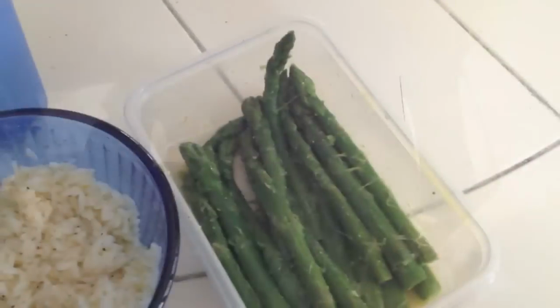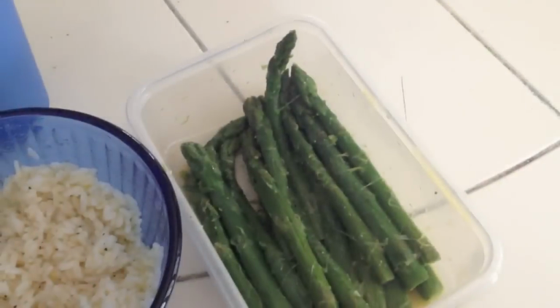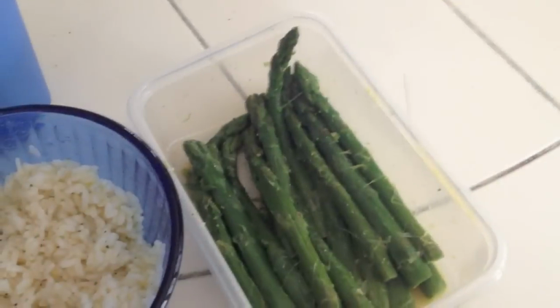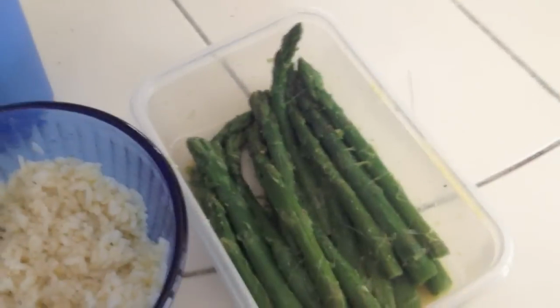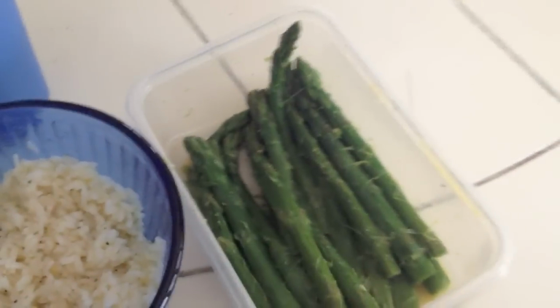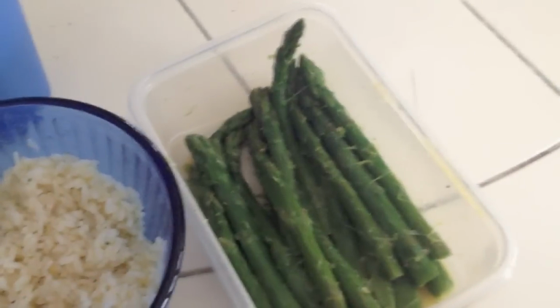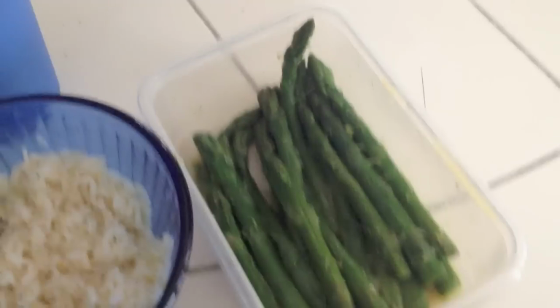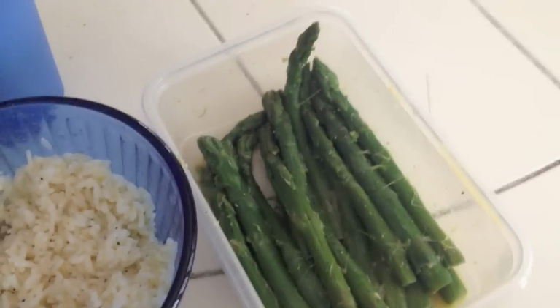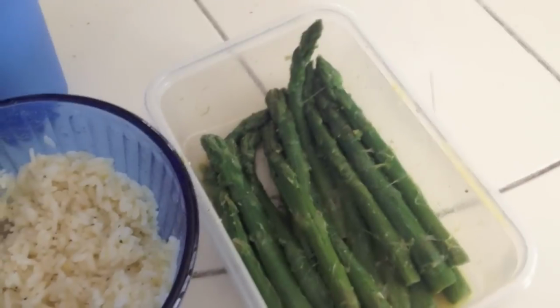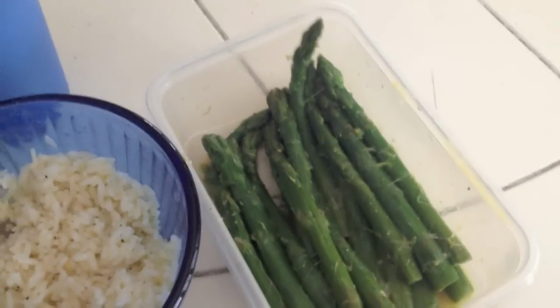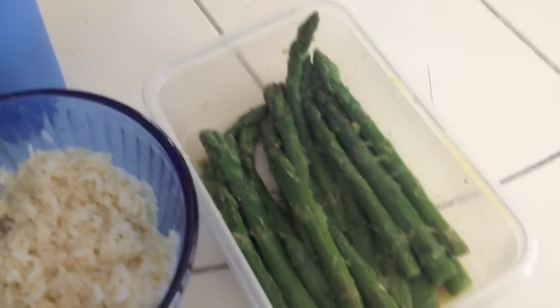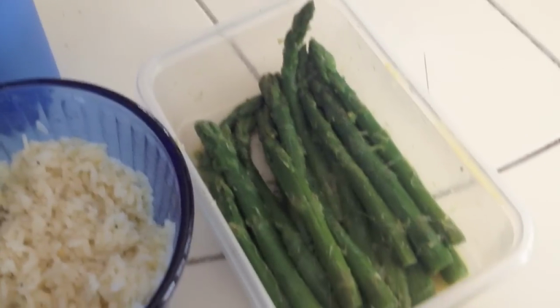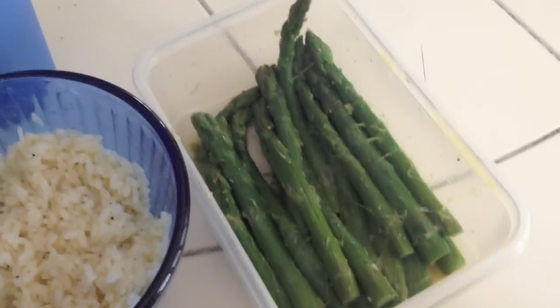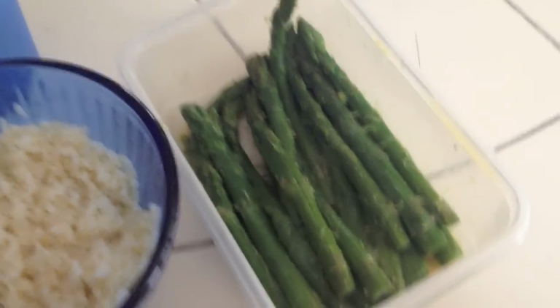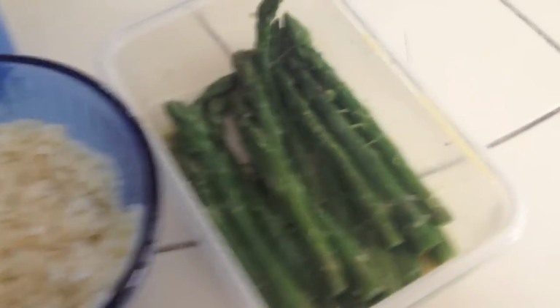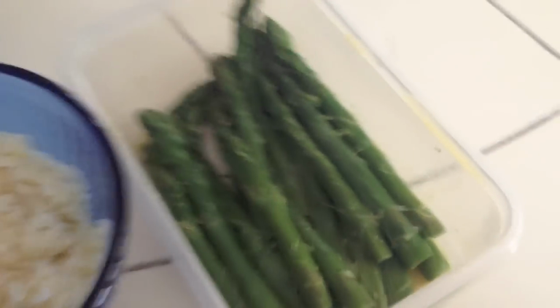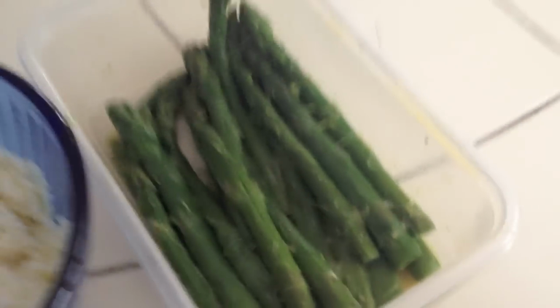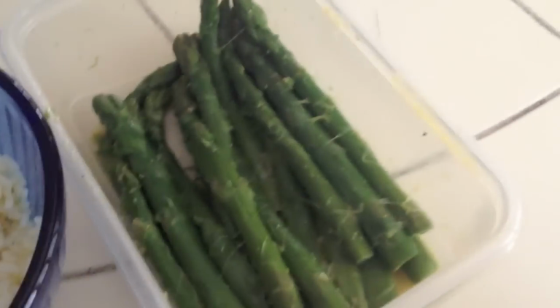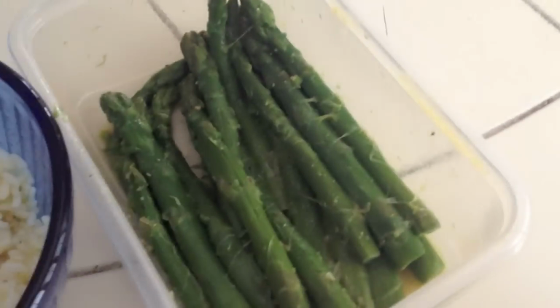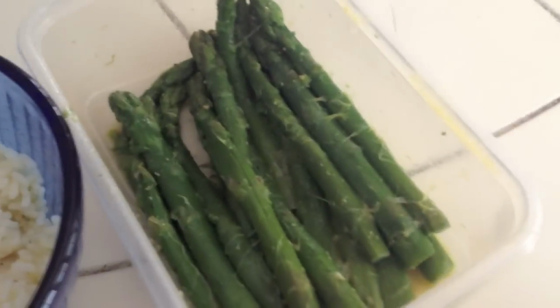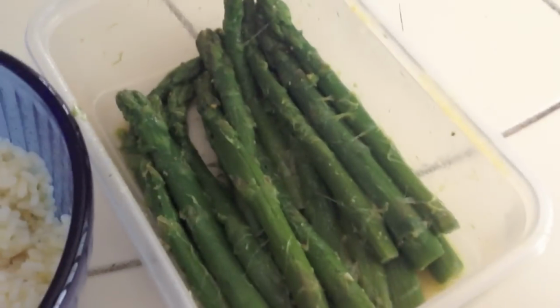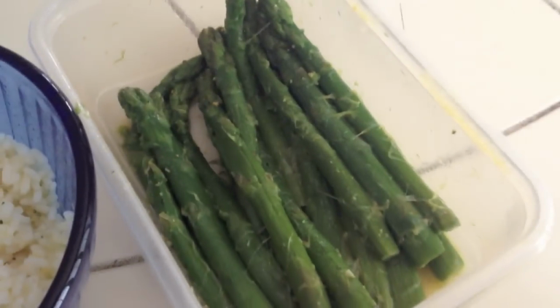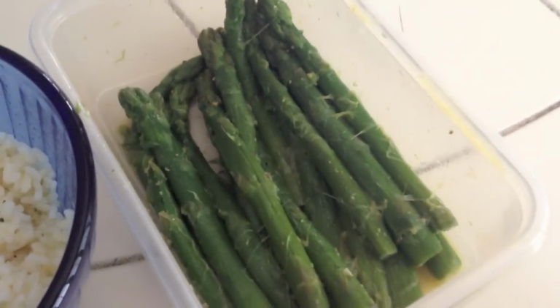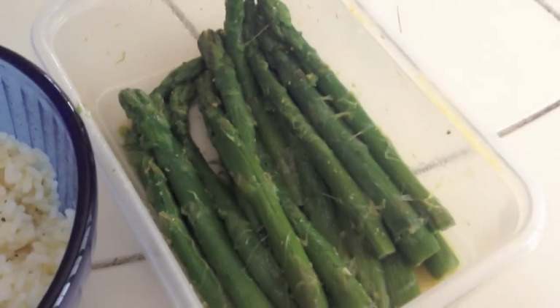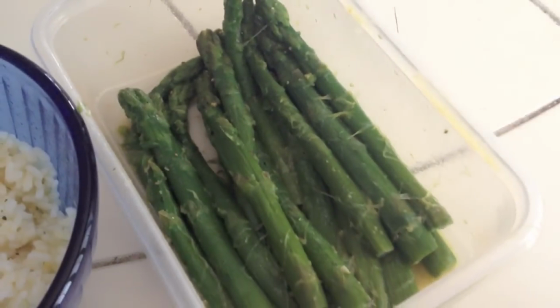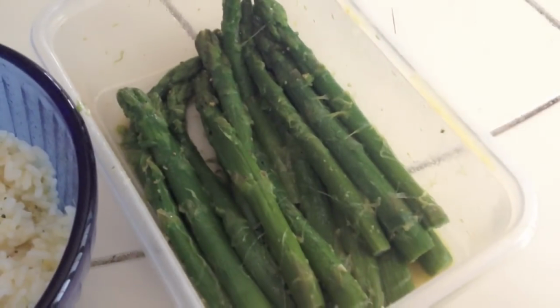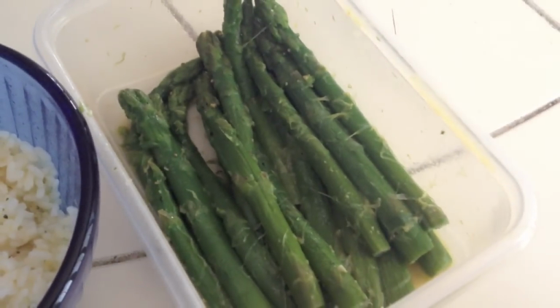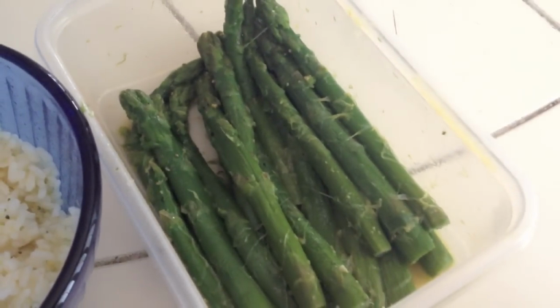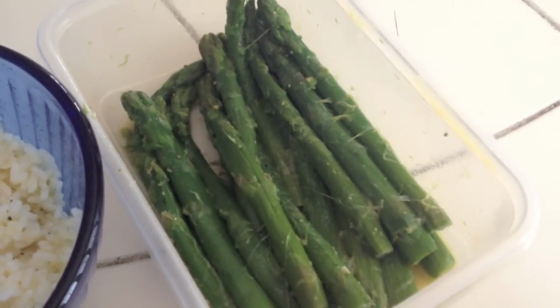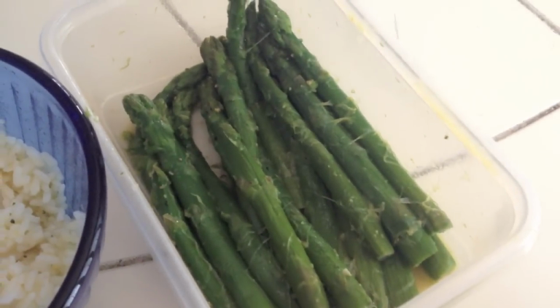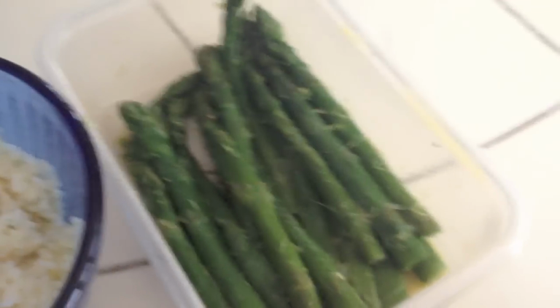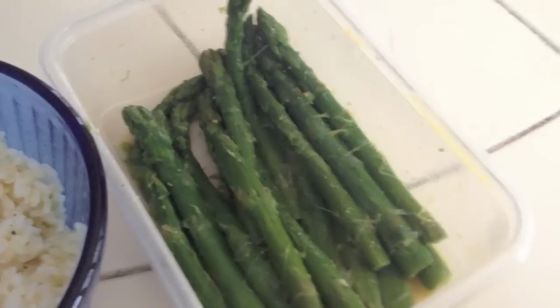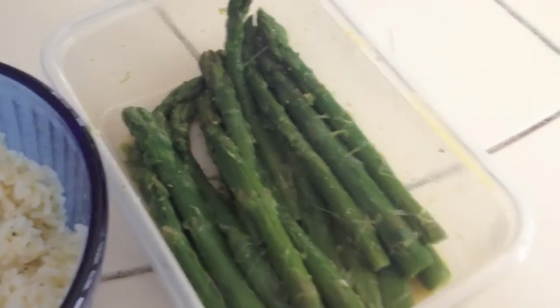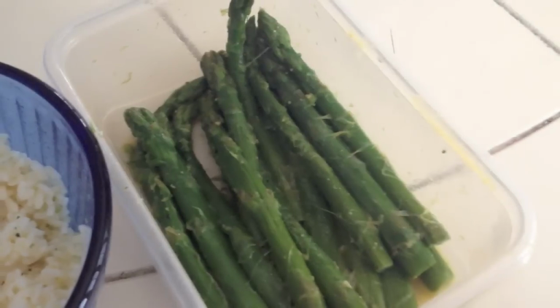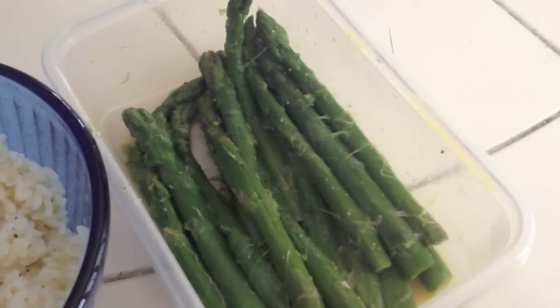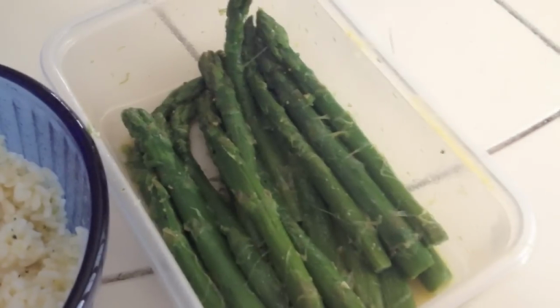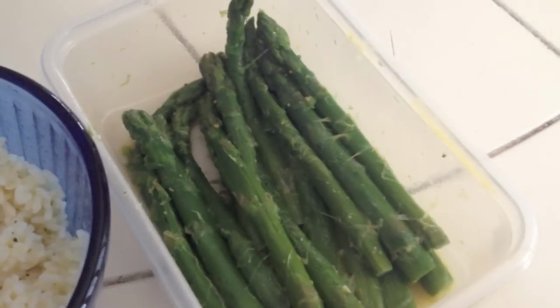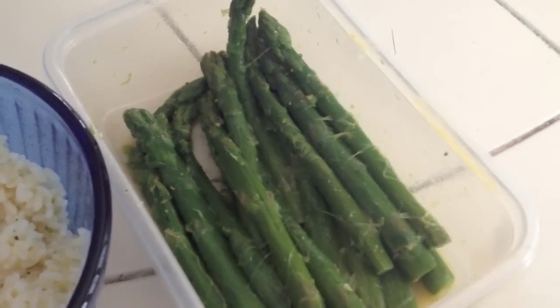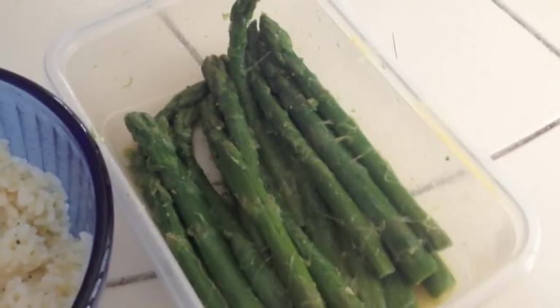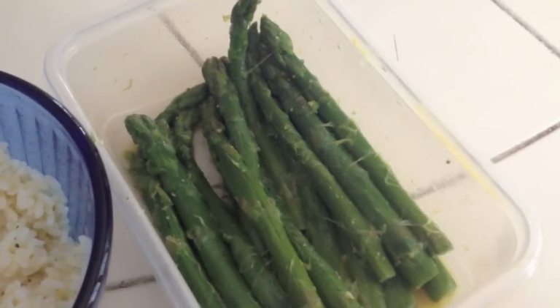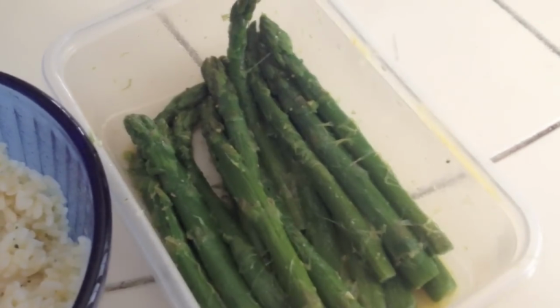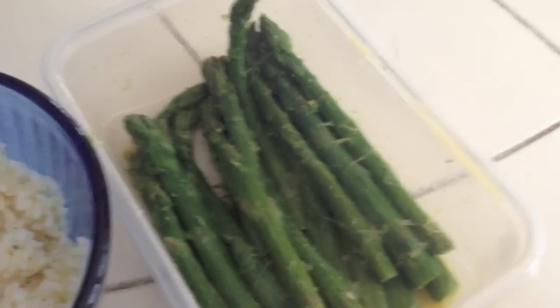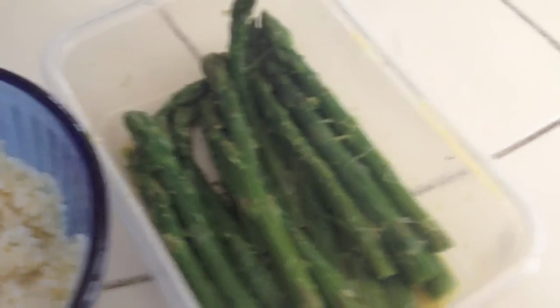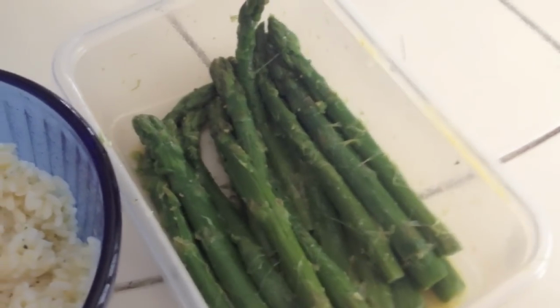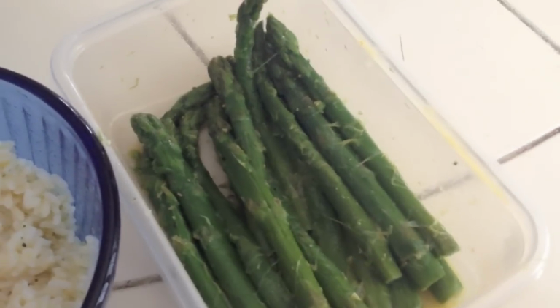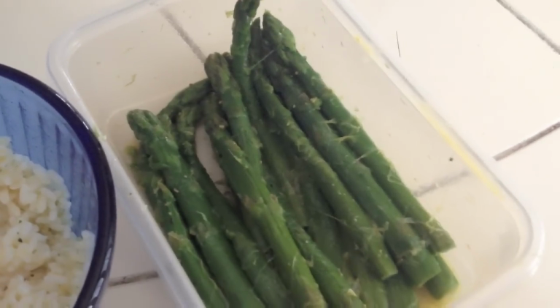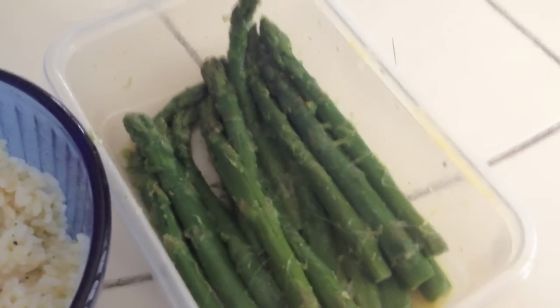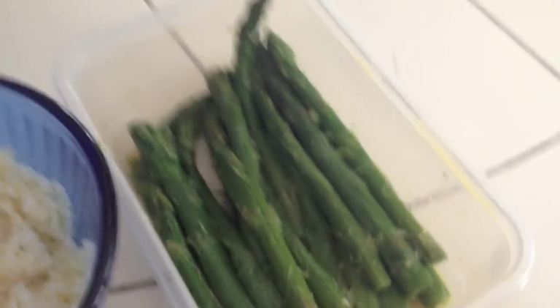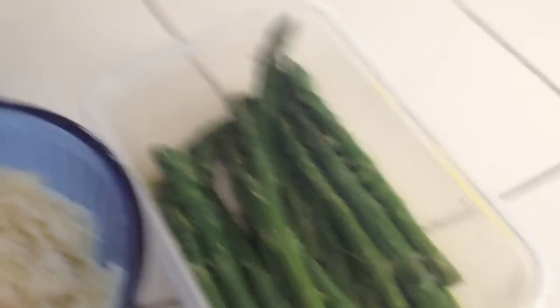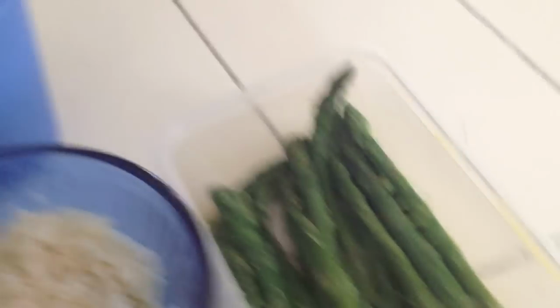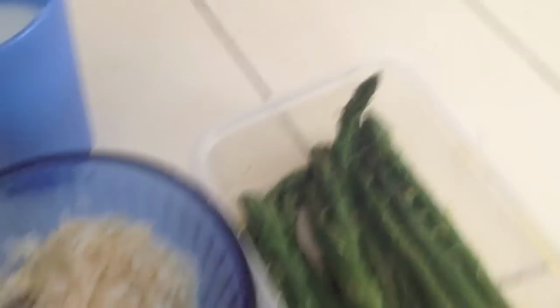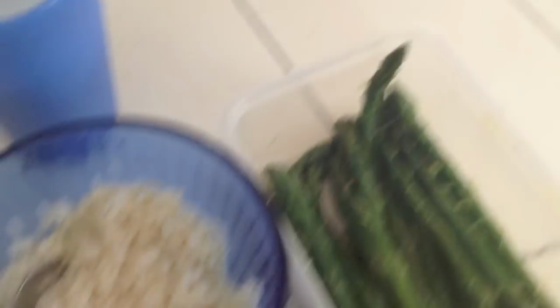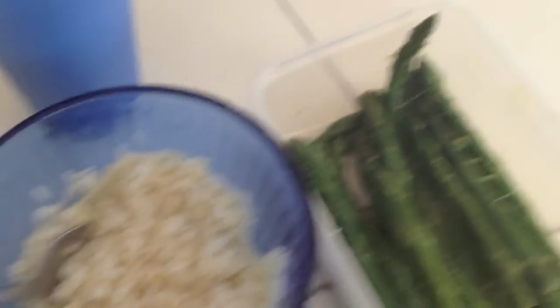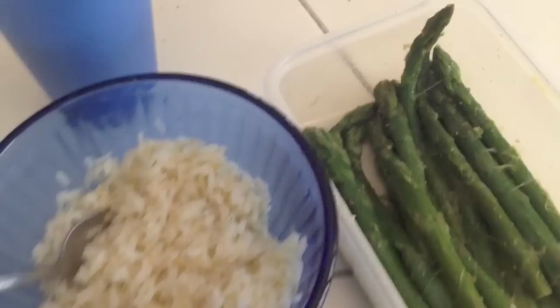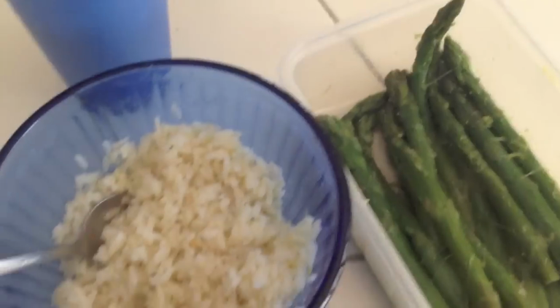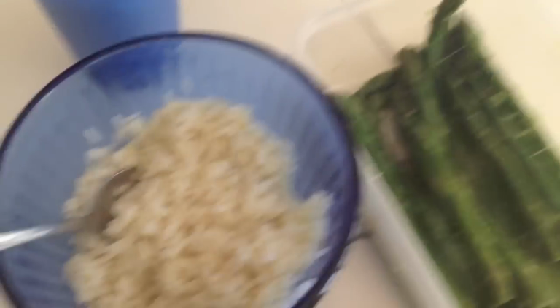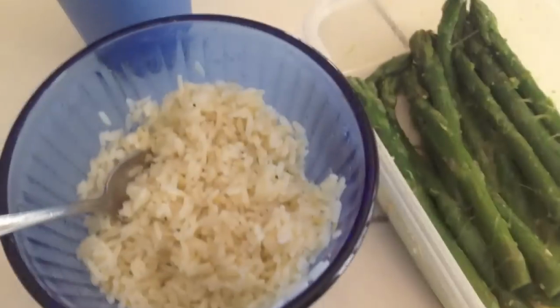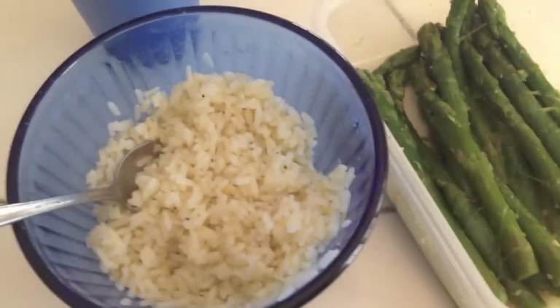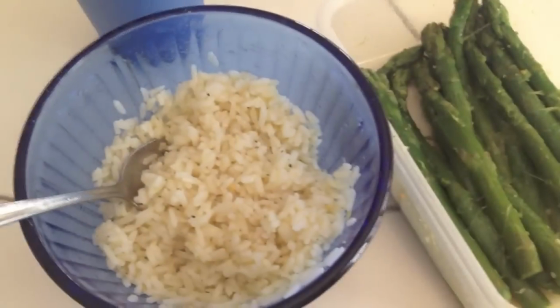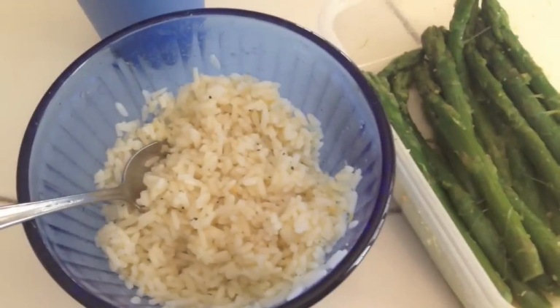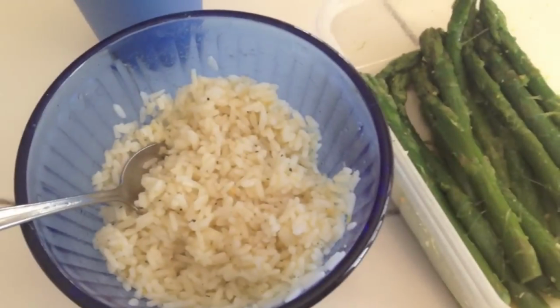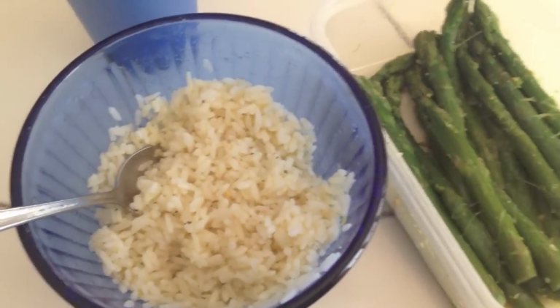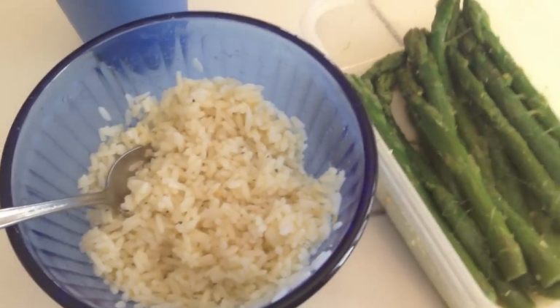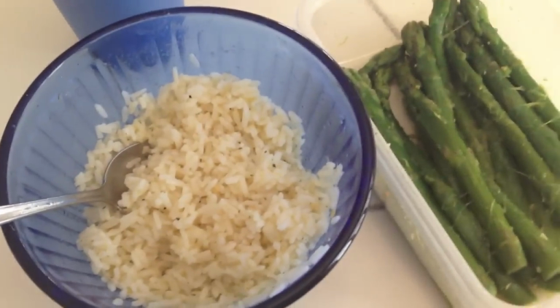Two of my favorites for lunch: asparagus, which I steamed in a bag in the microwave, and some rice.